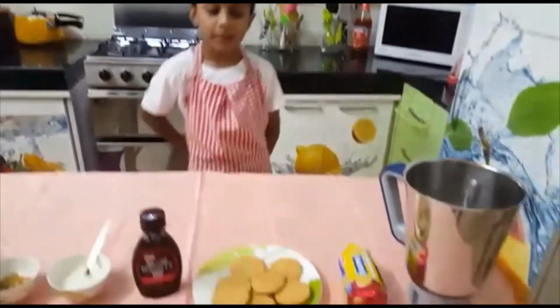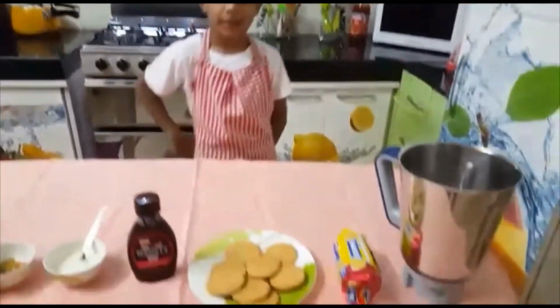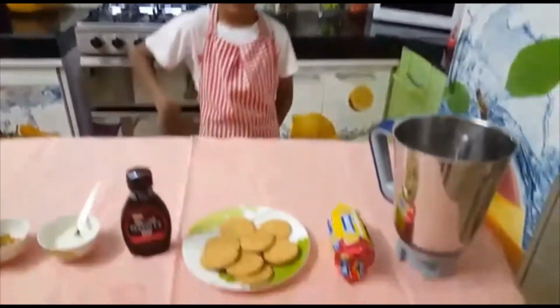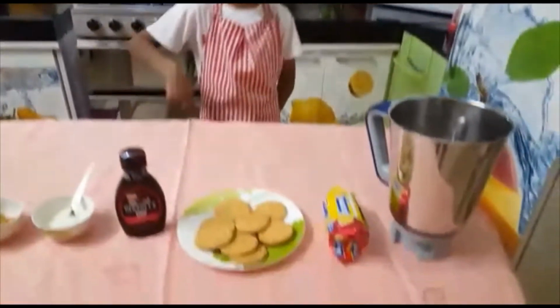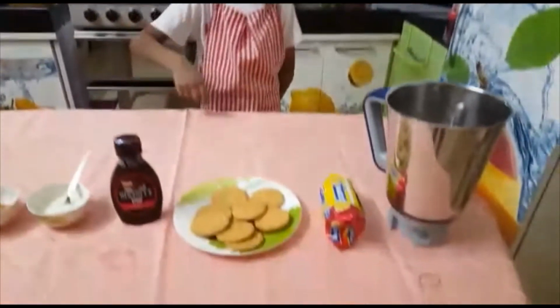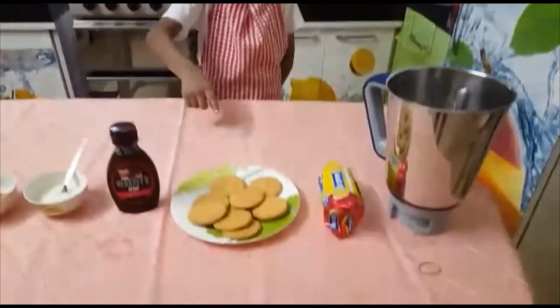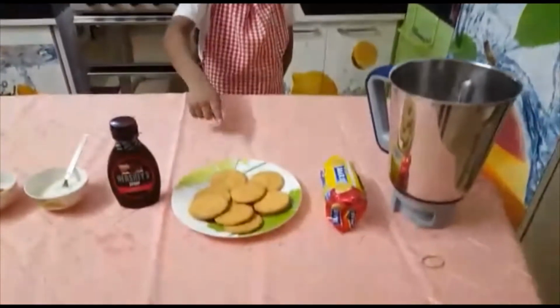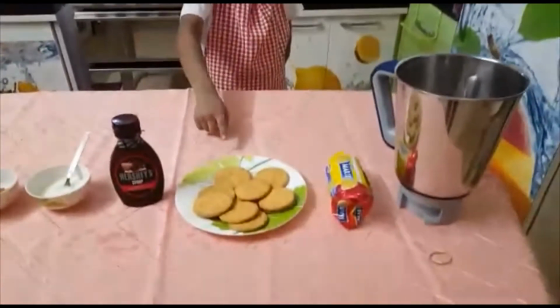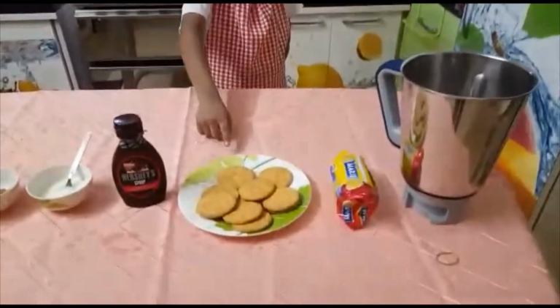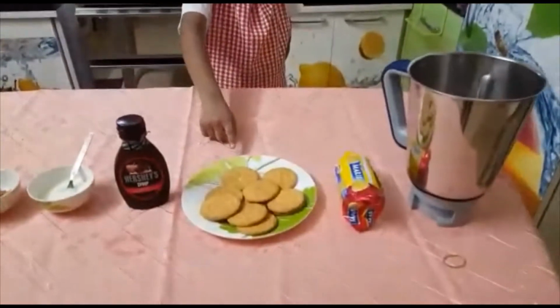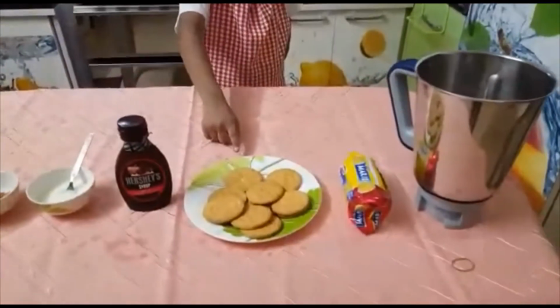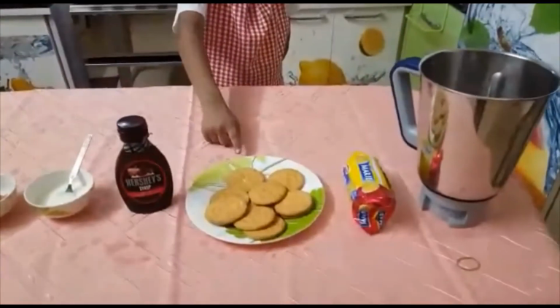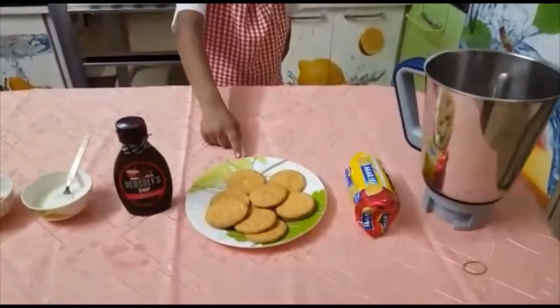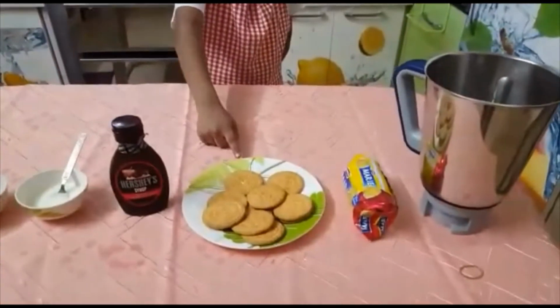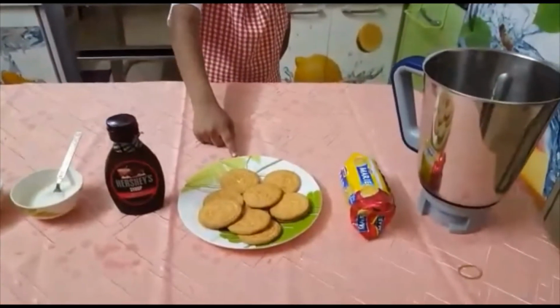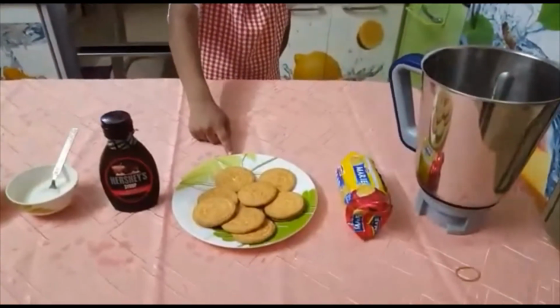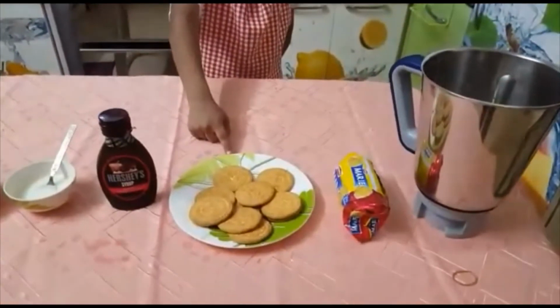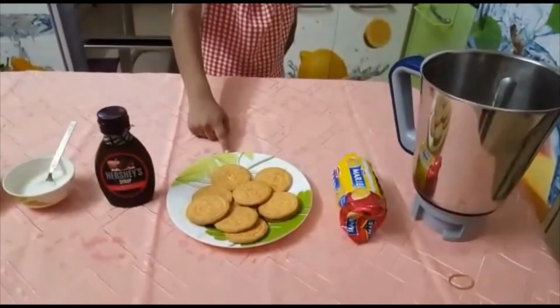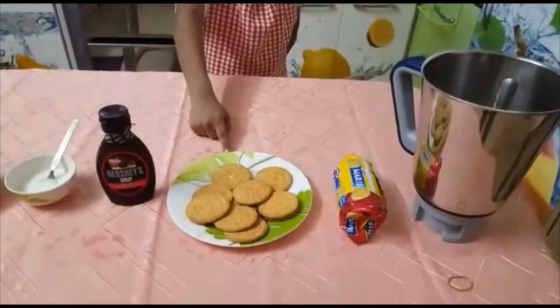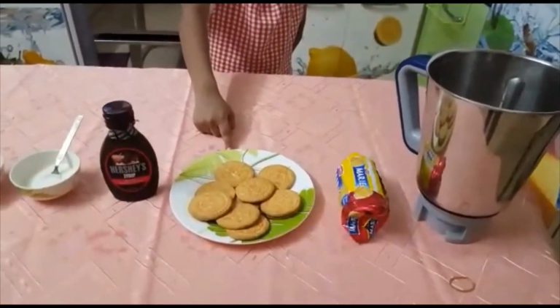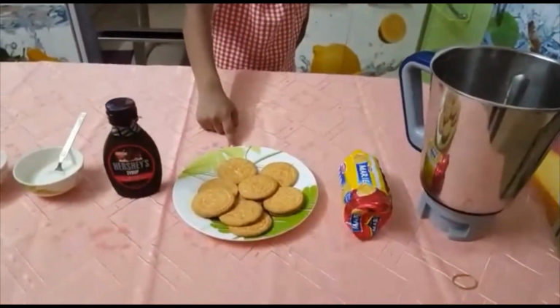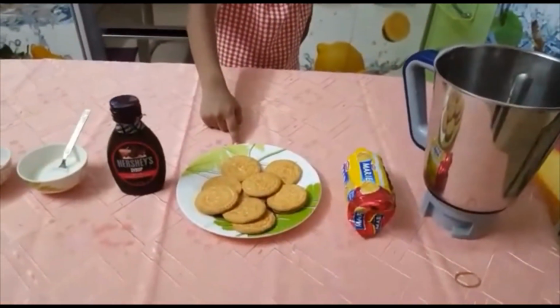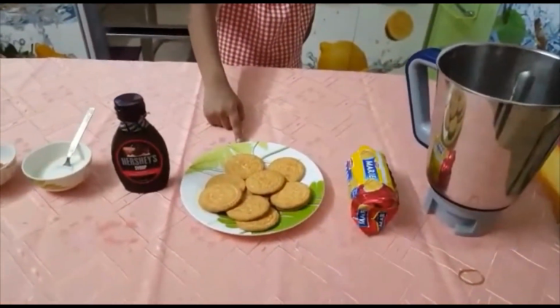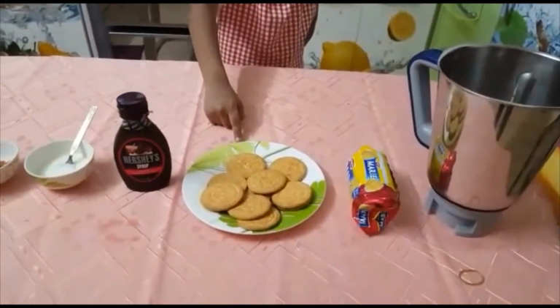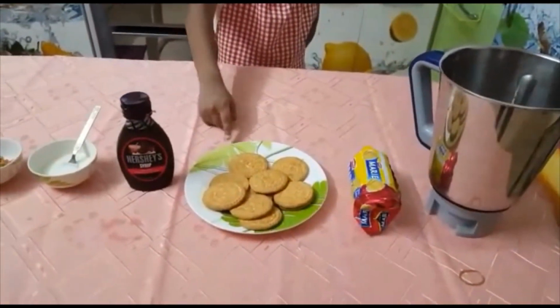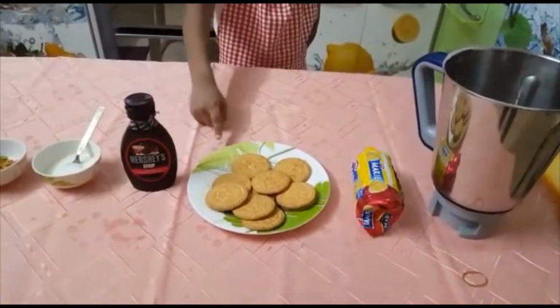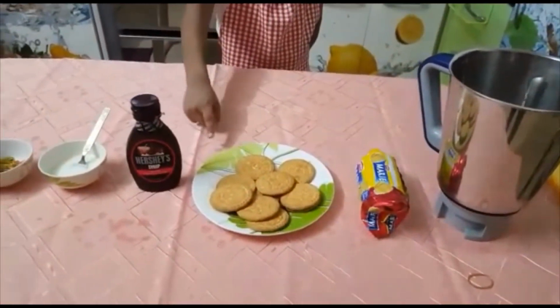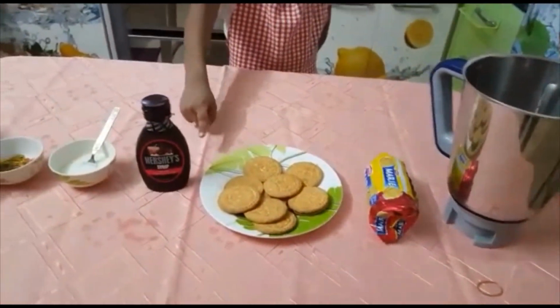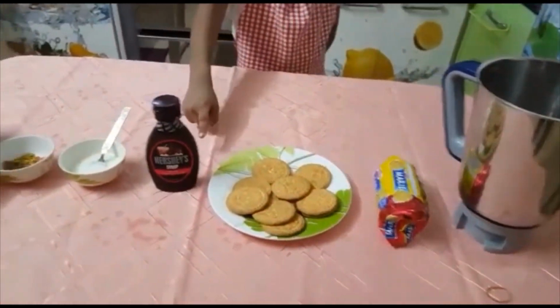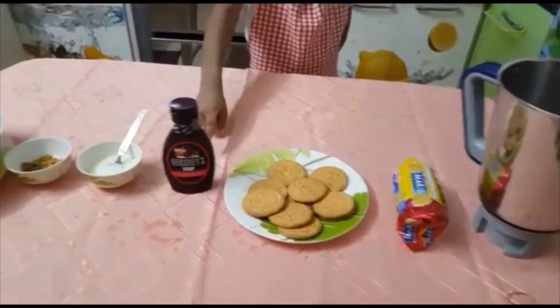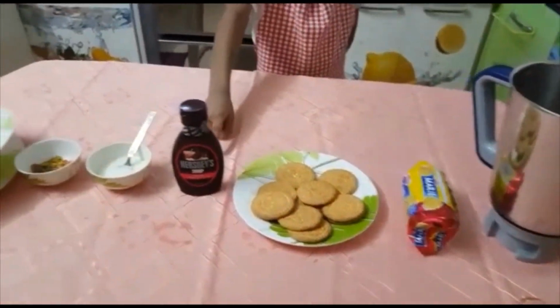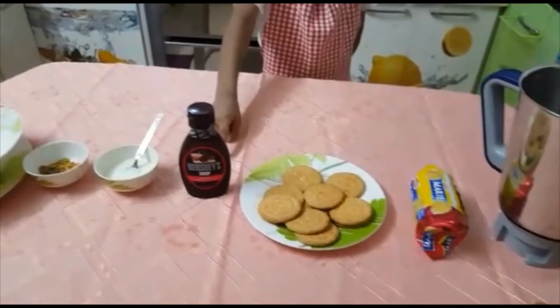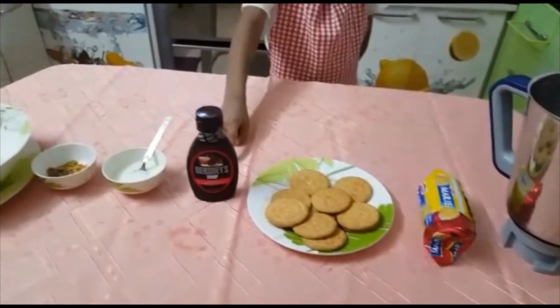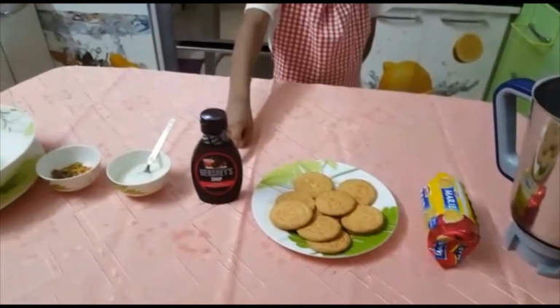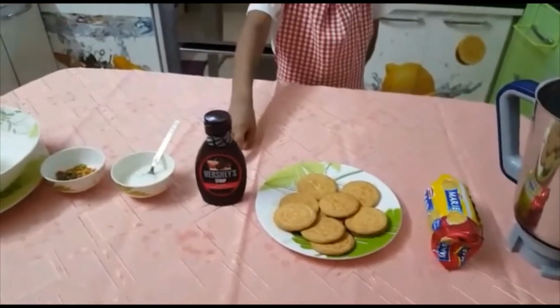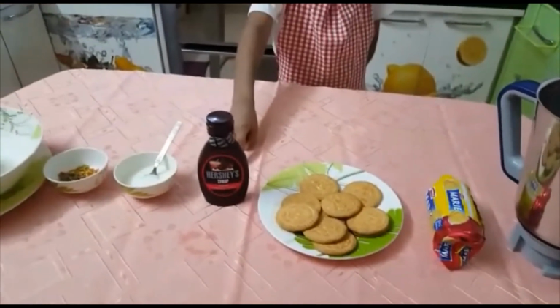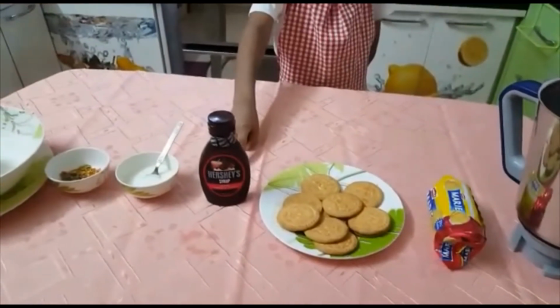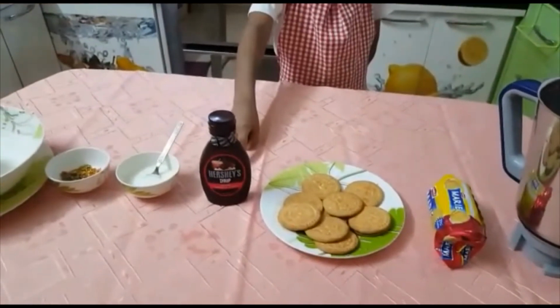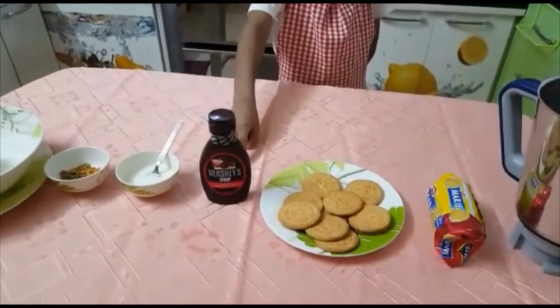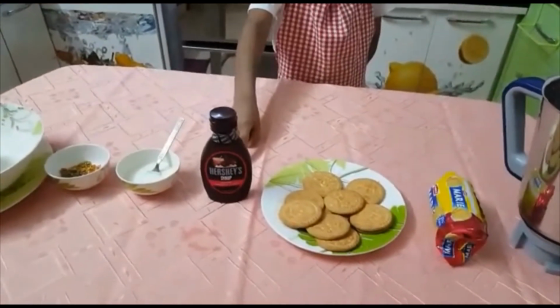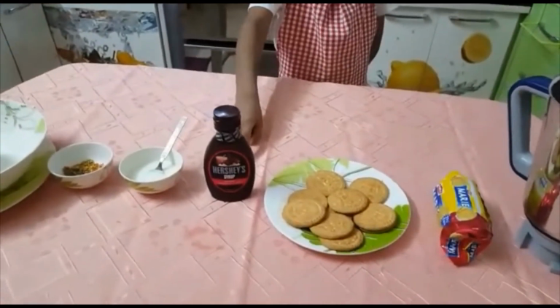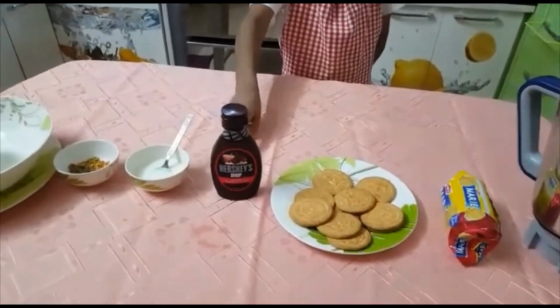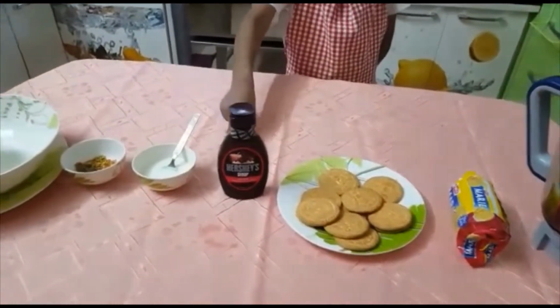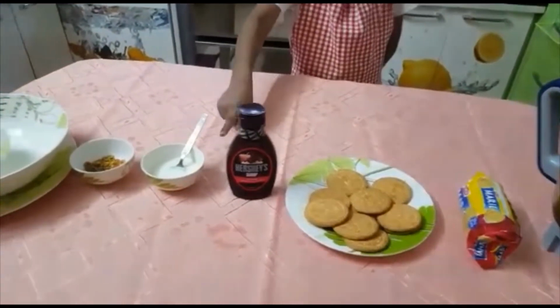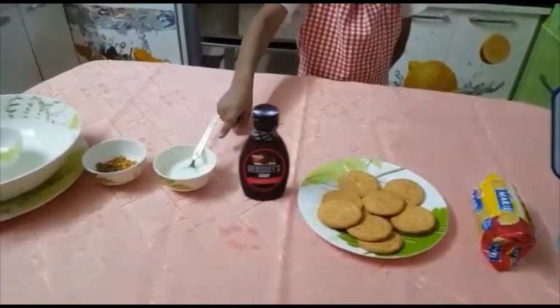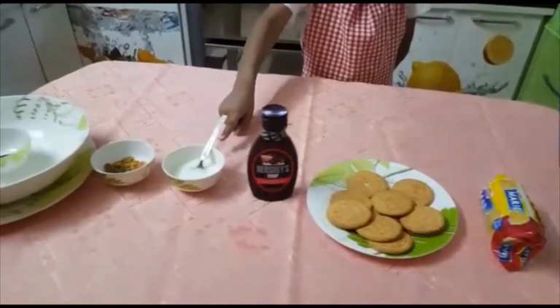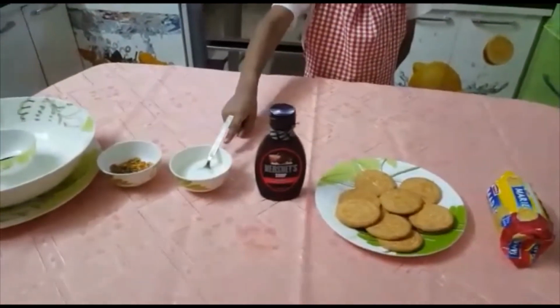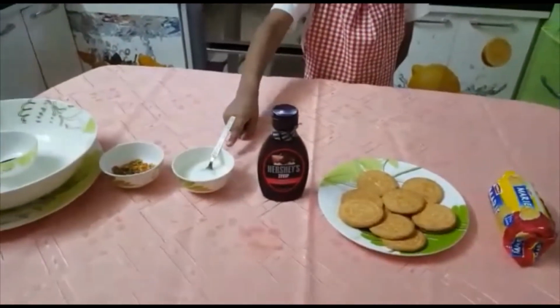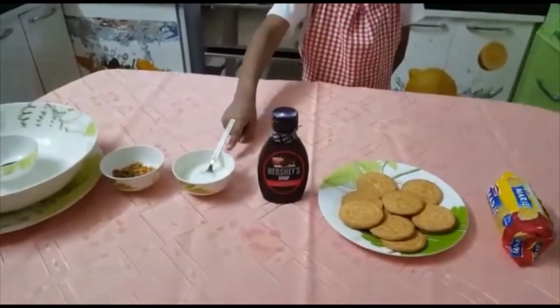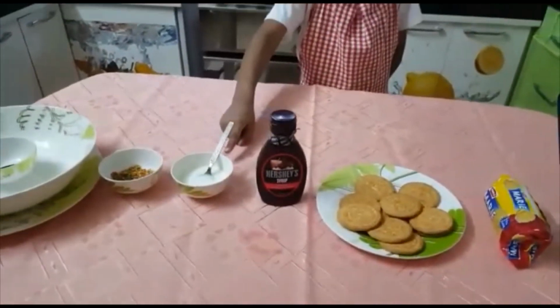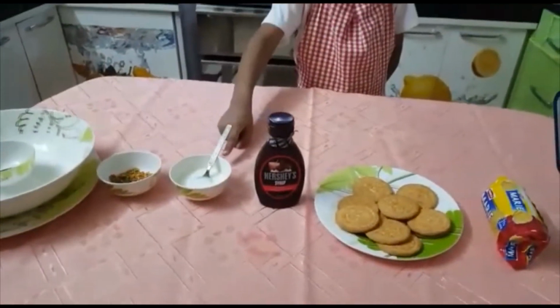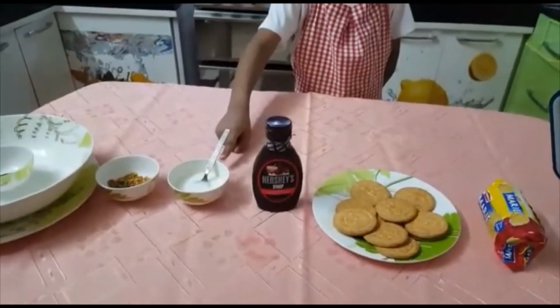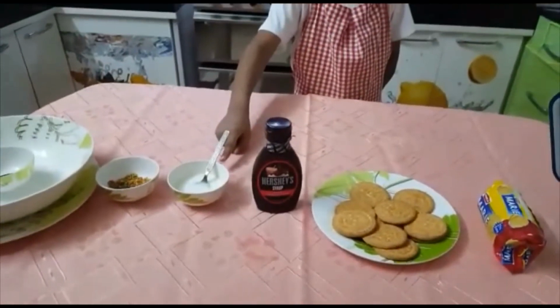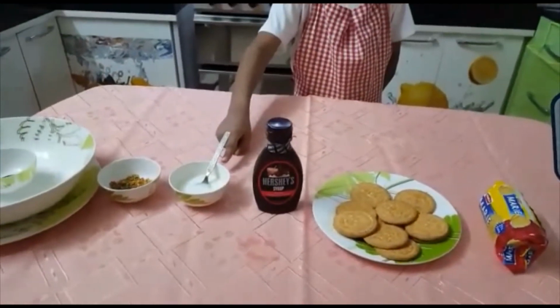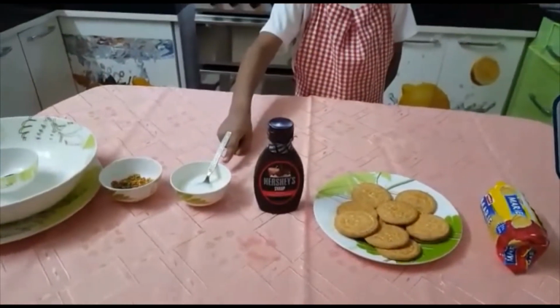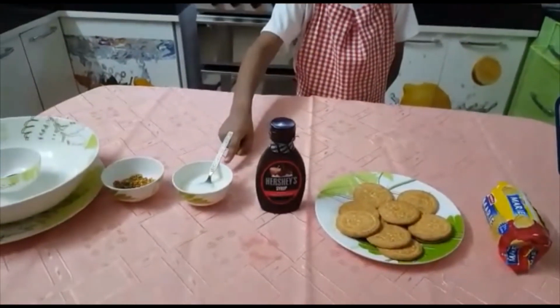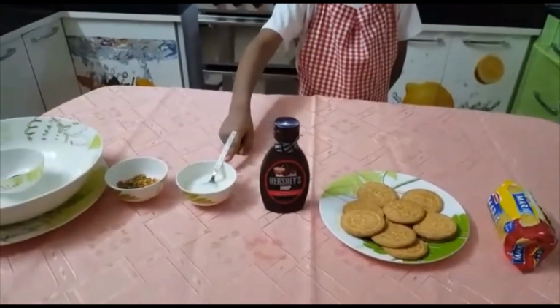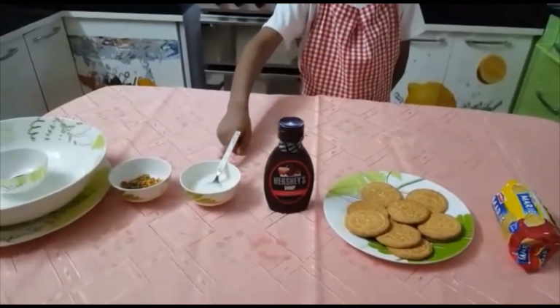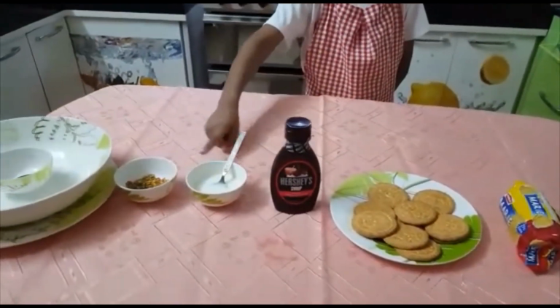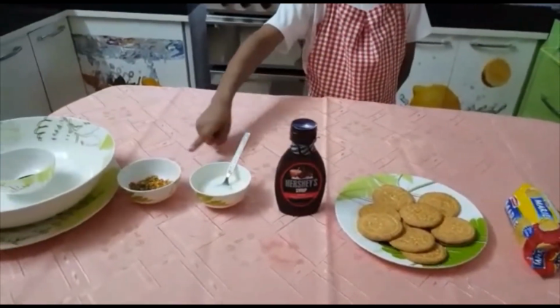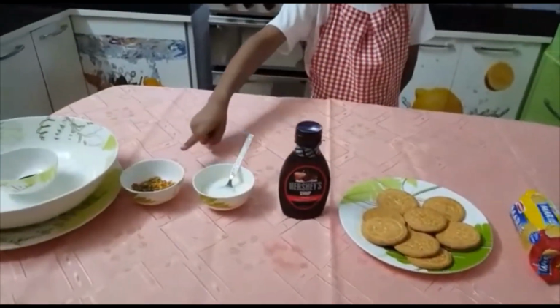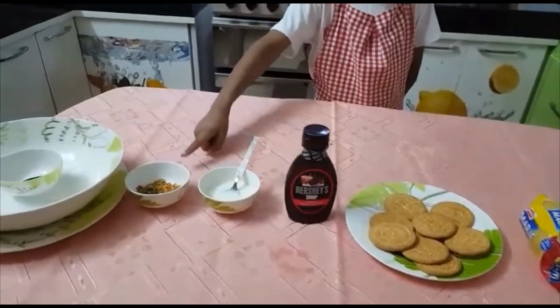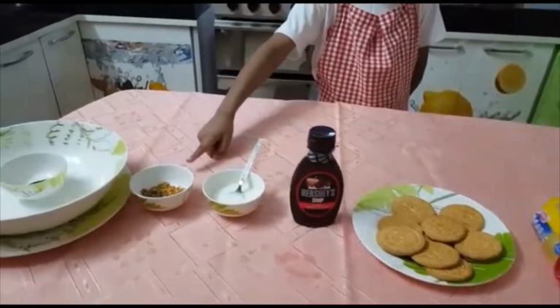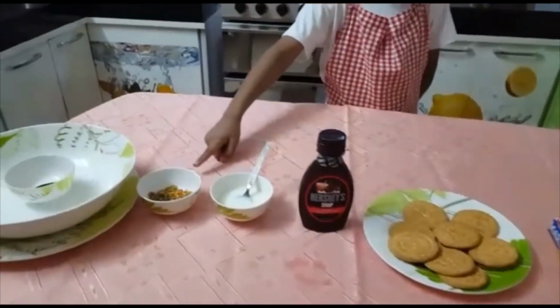Here you can see I have some marie biscuits, chocolate syrup, a little bit of milk, and sprinkles.